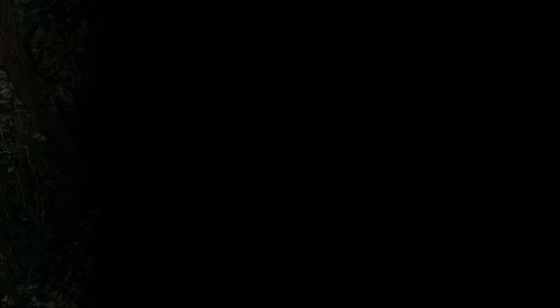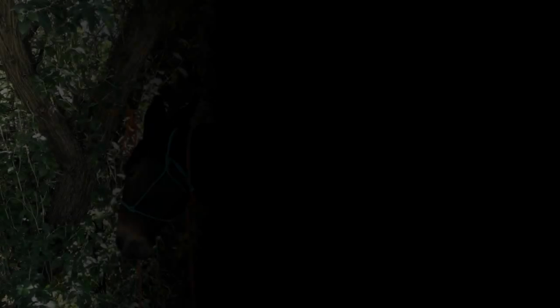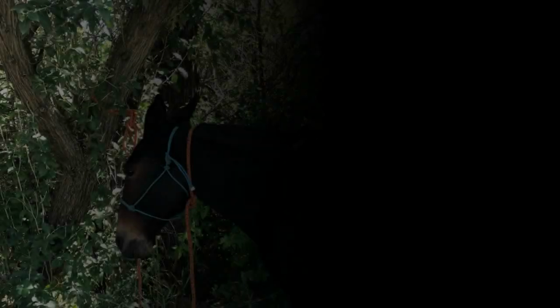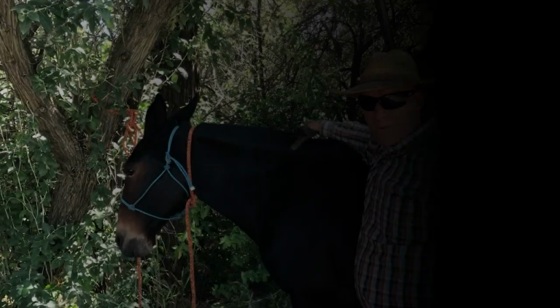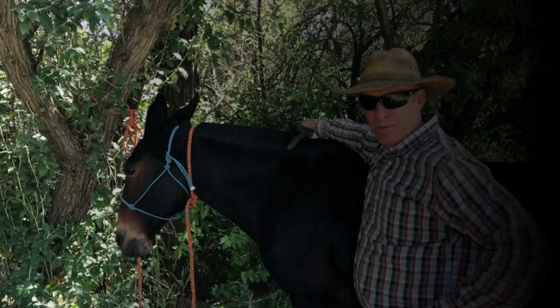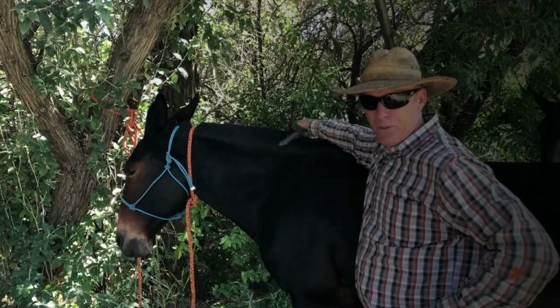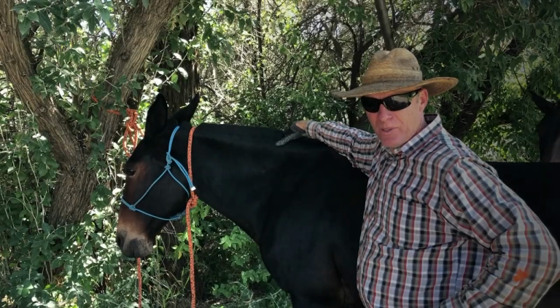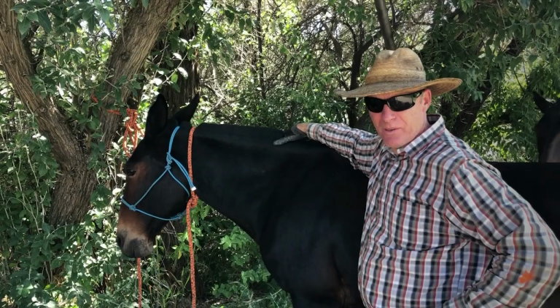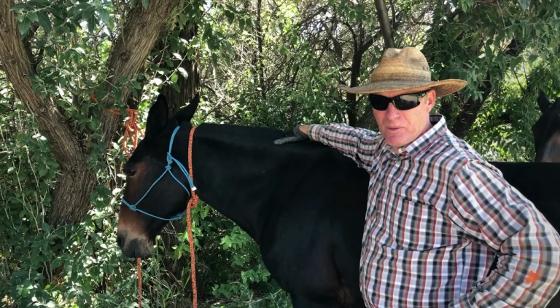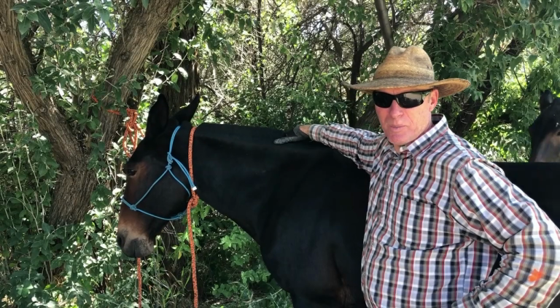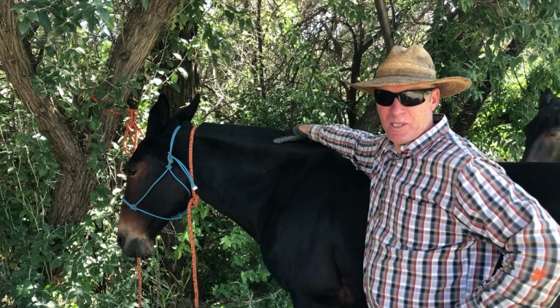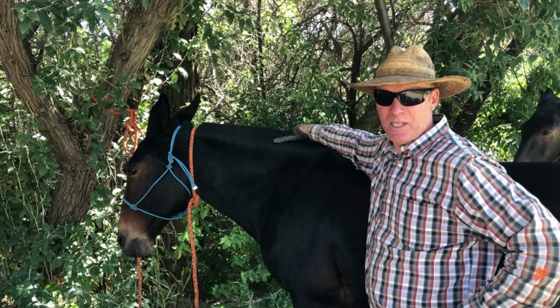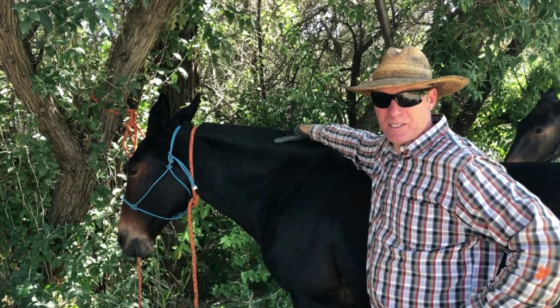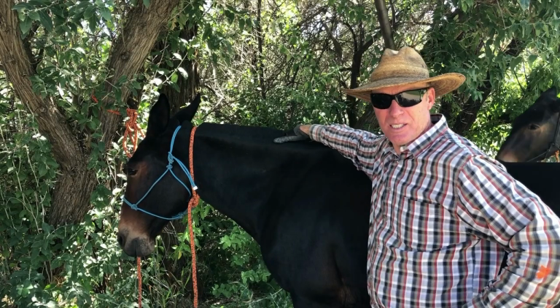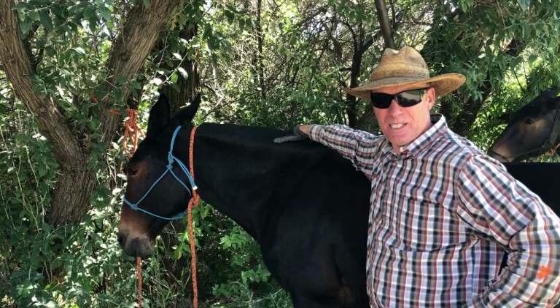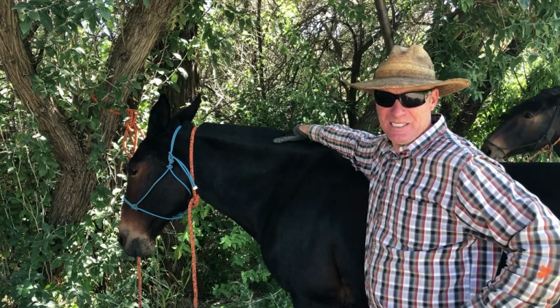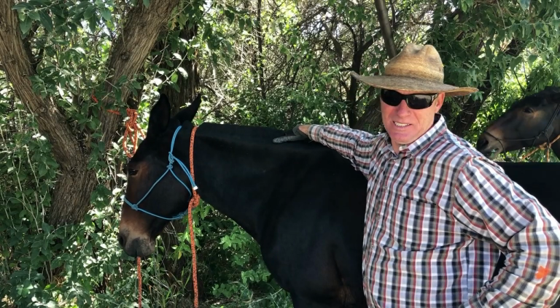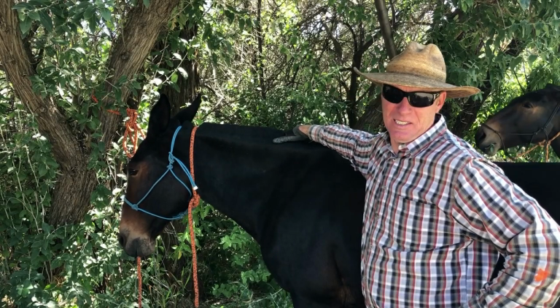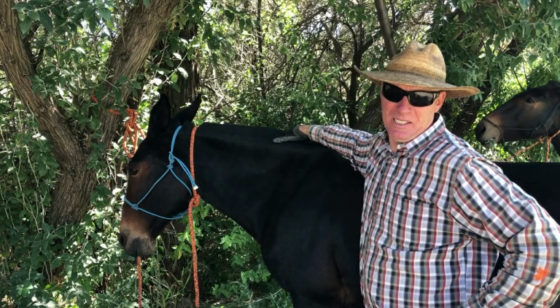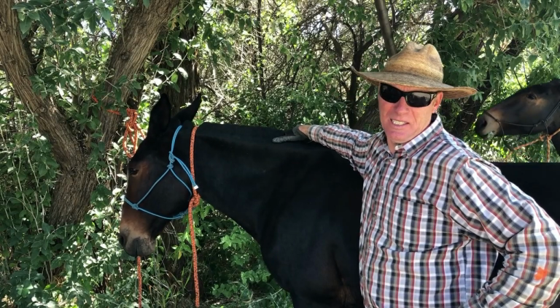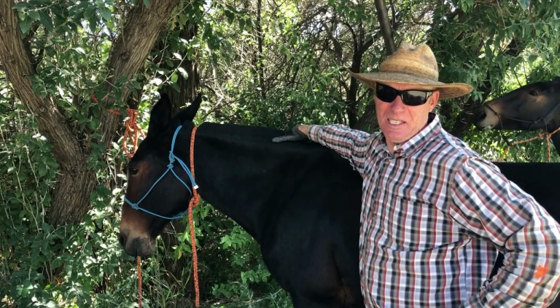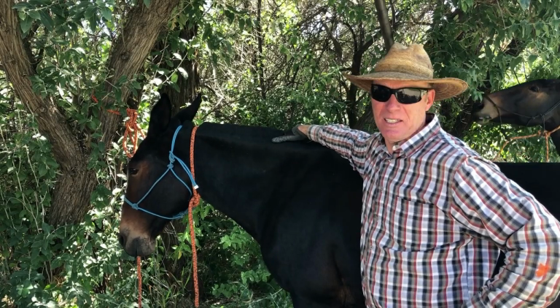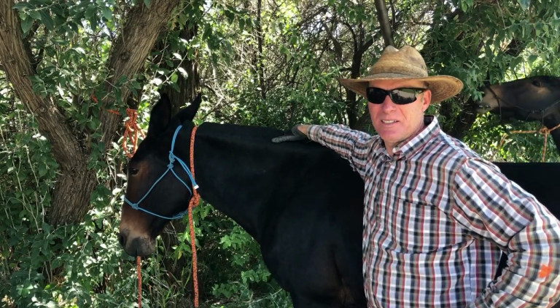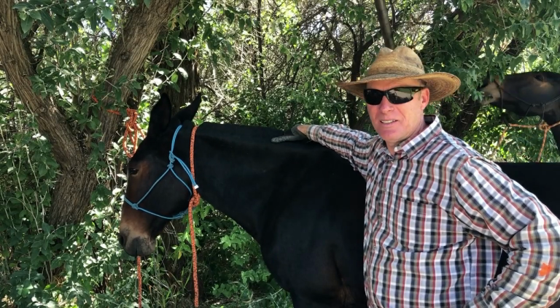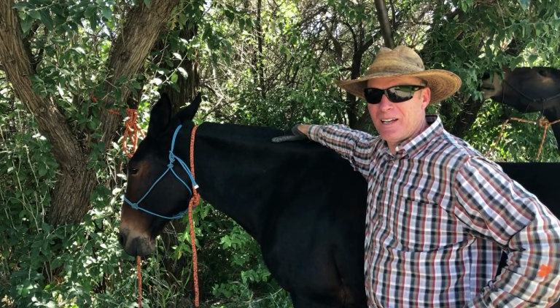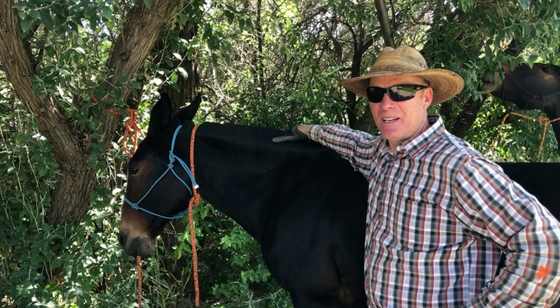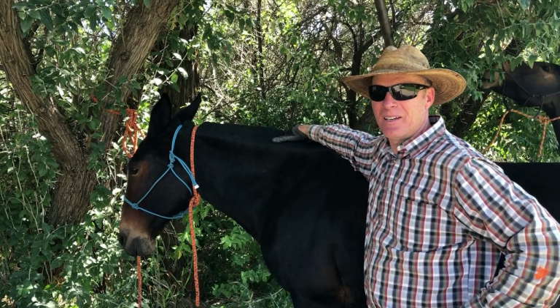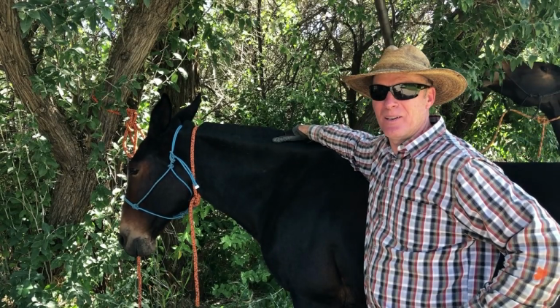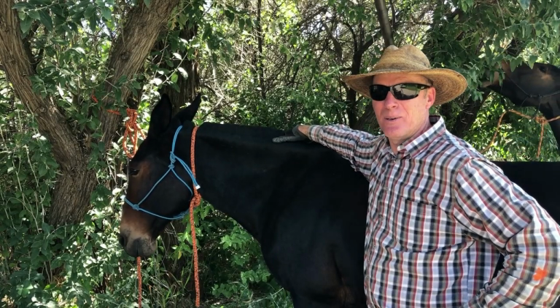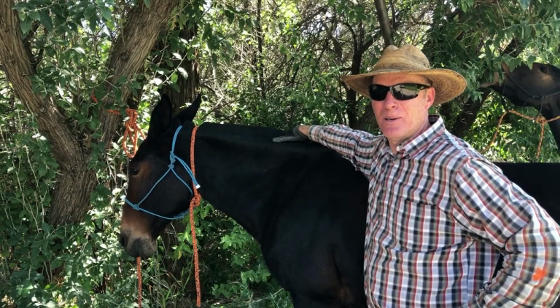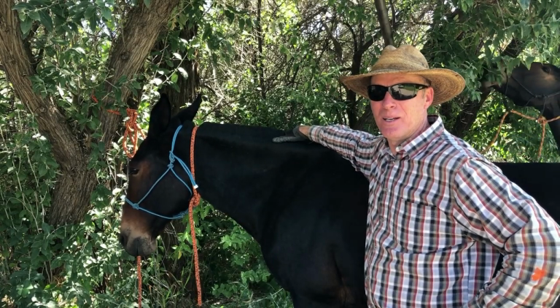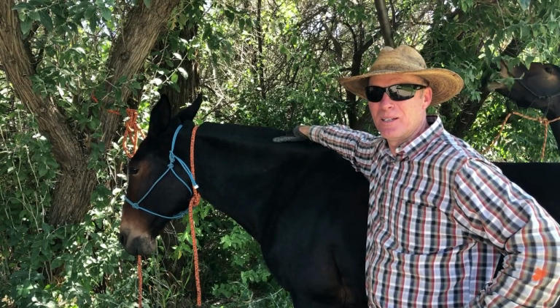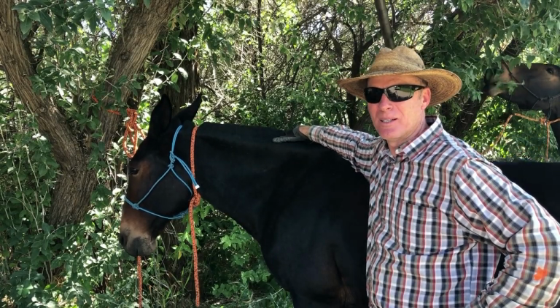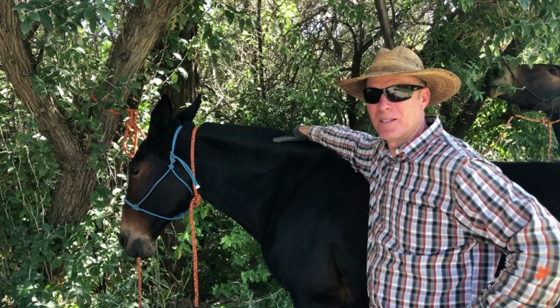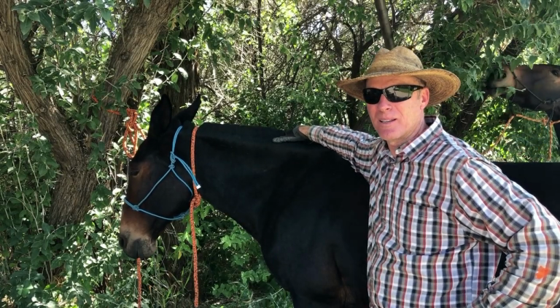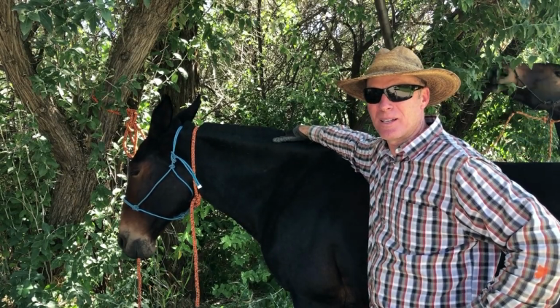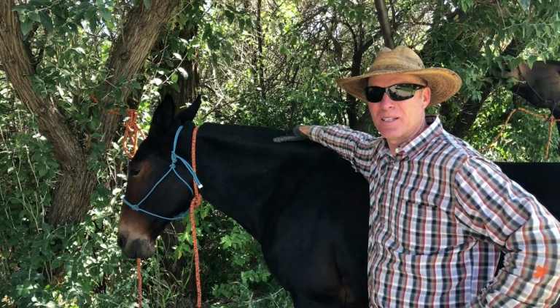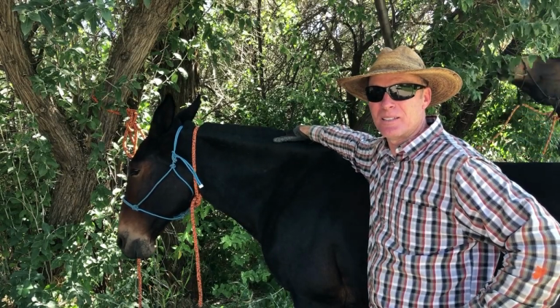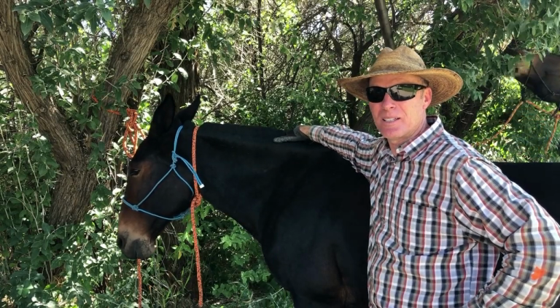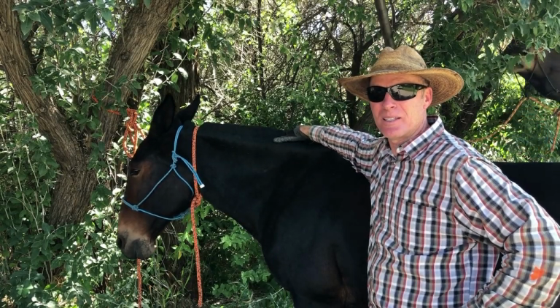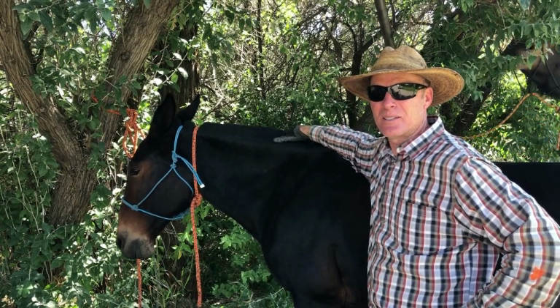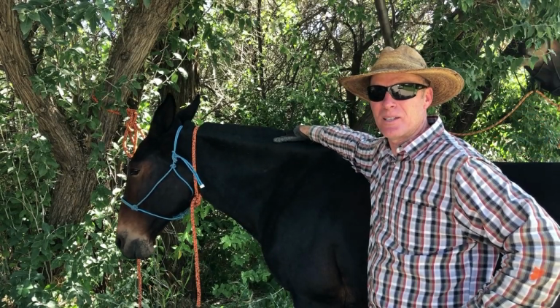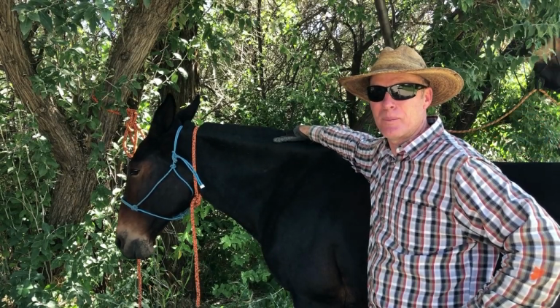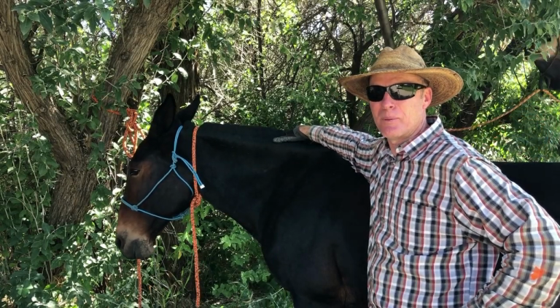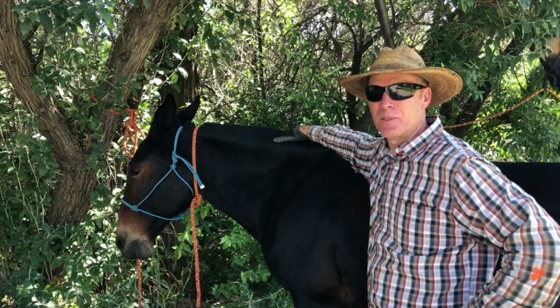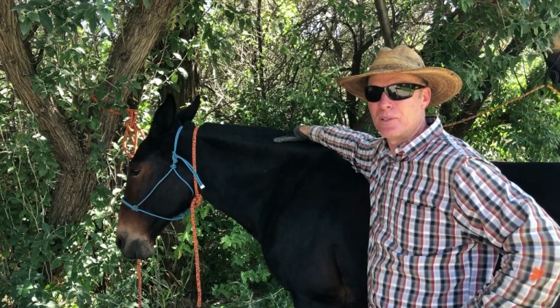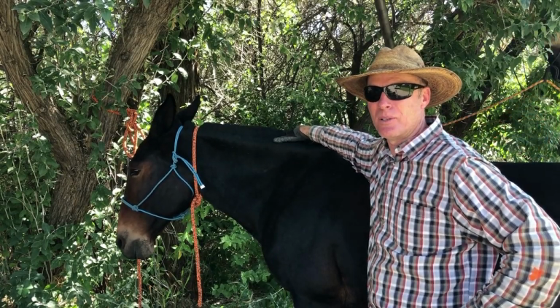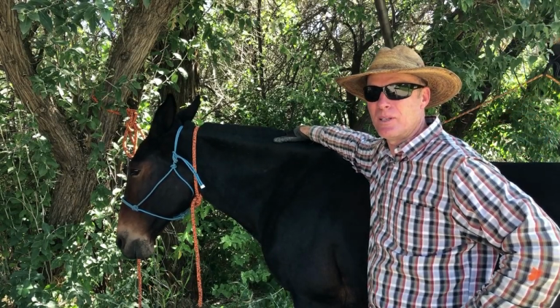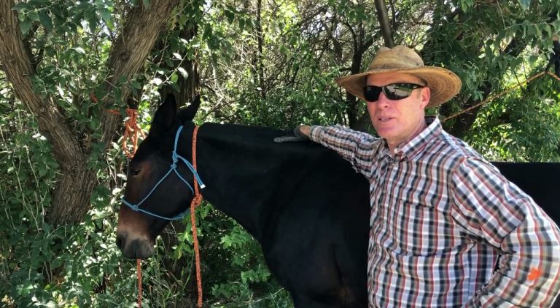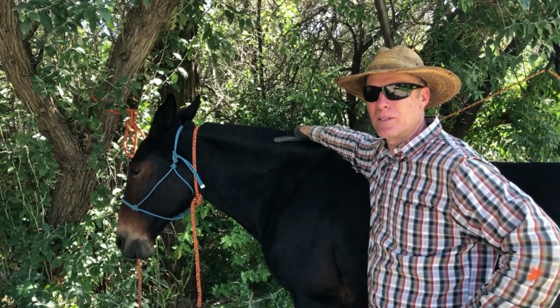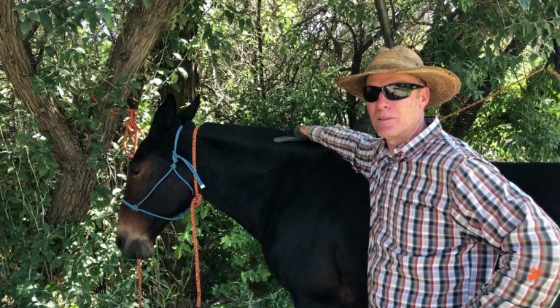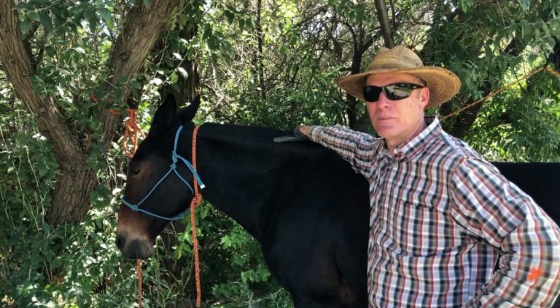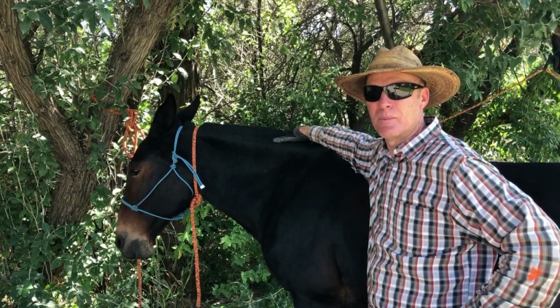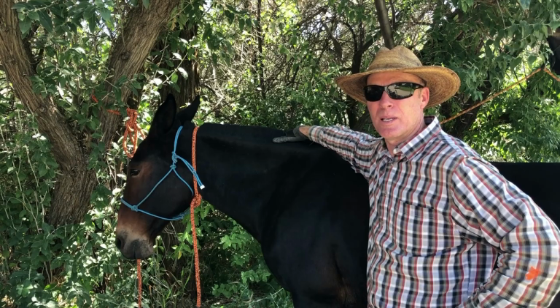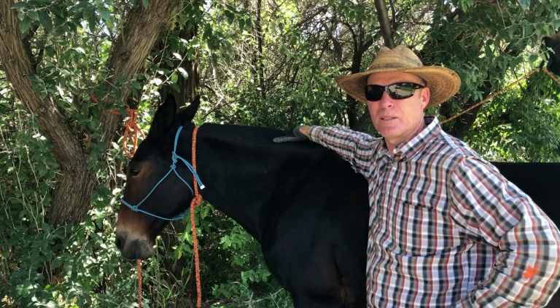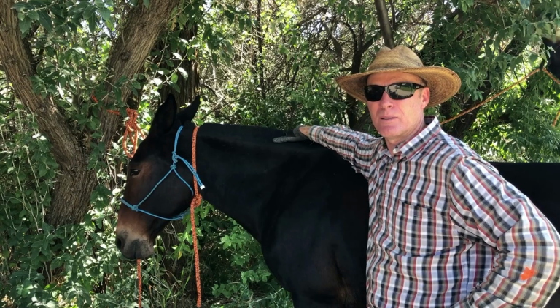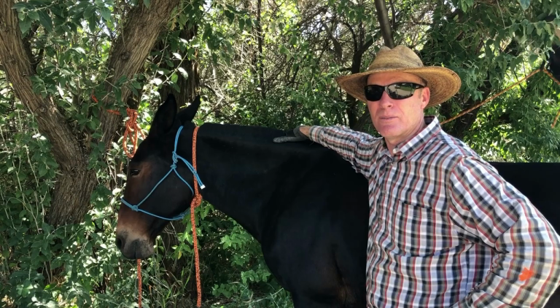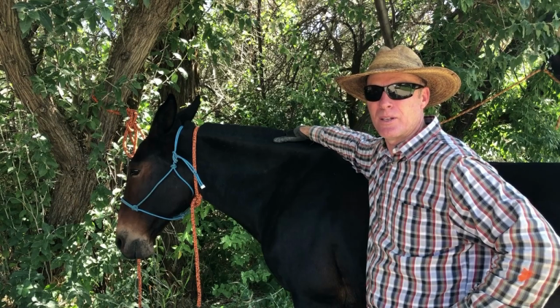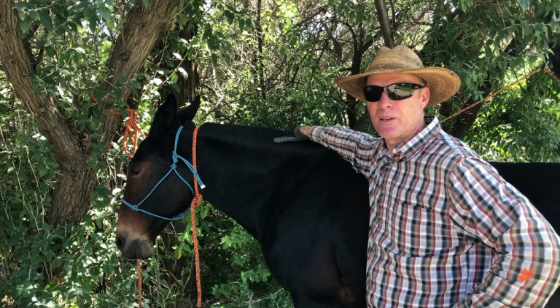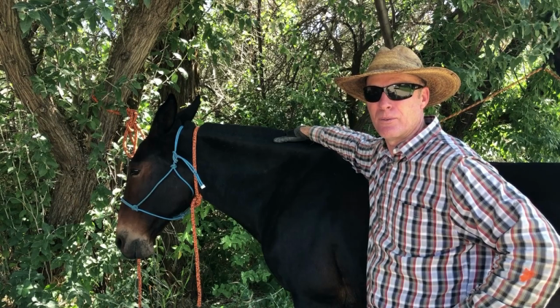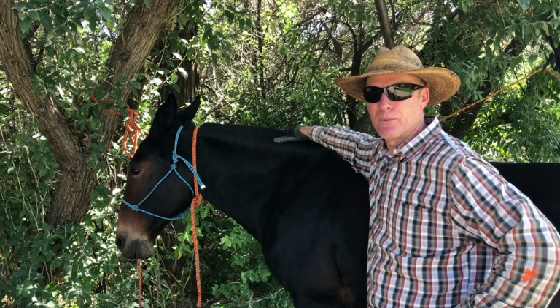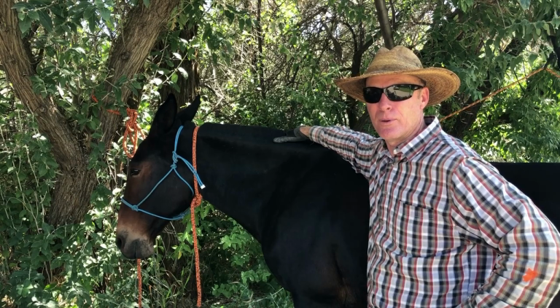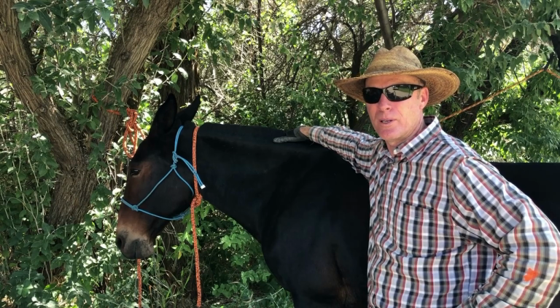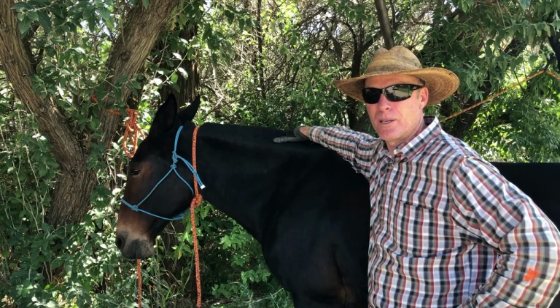Good afternoon everybody. It's a hot sunny day here in Idaho. I thought I'd take this opportunity and make a little video for you.